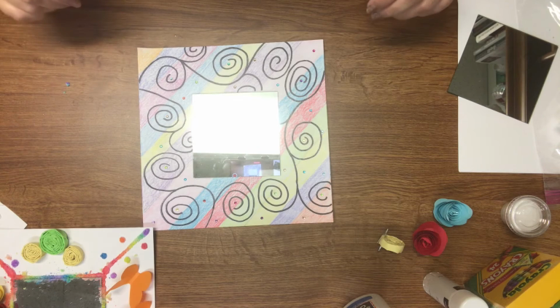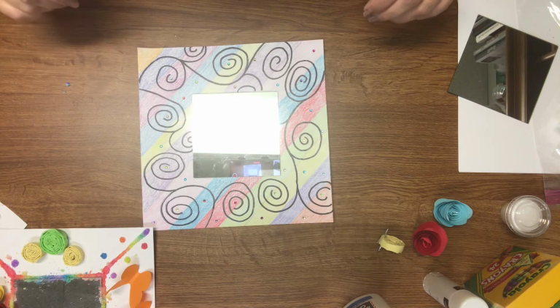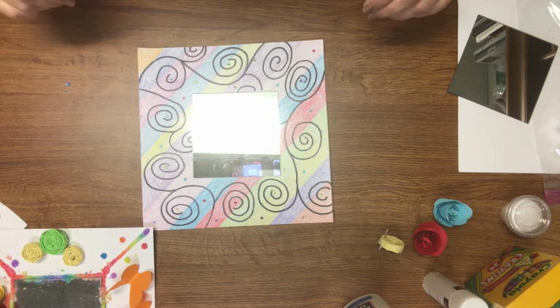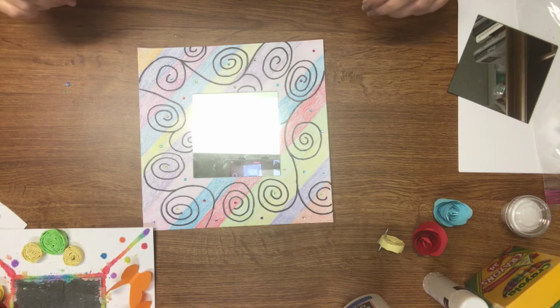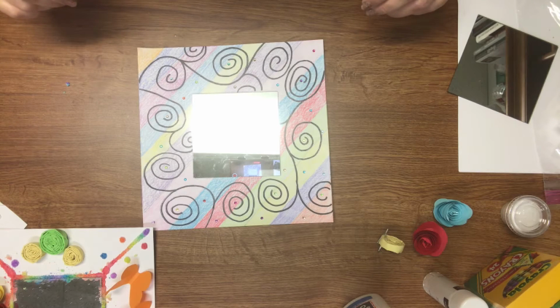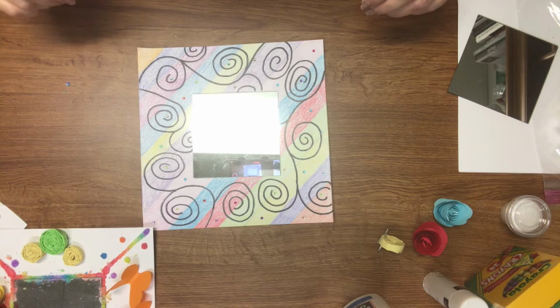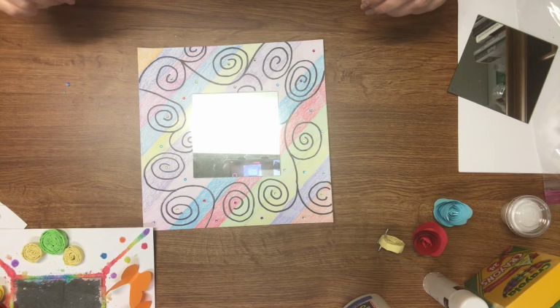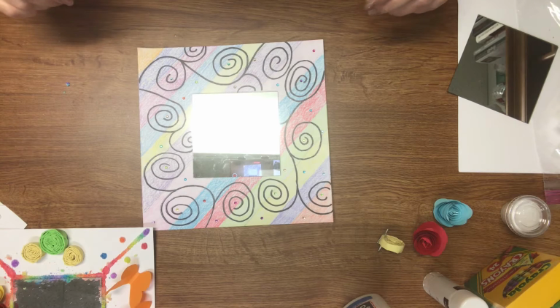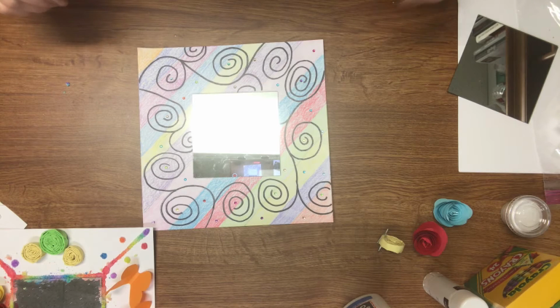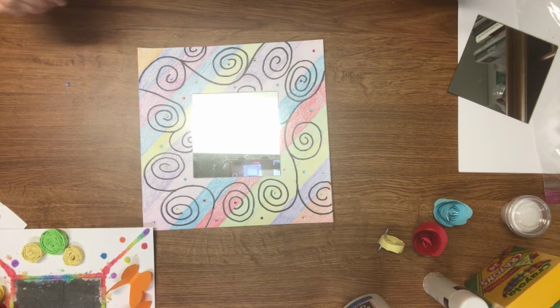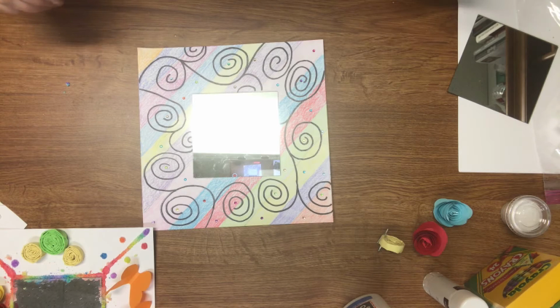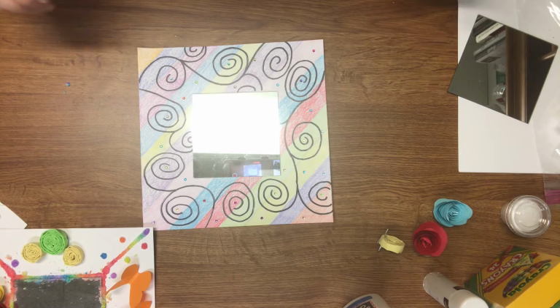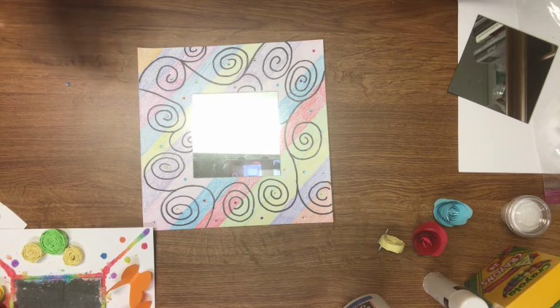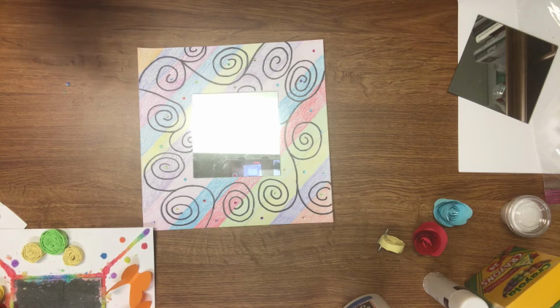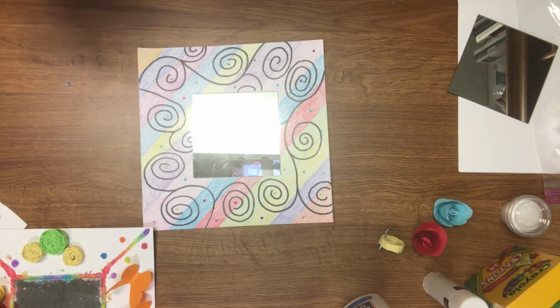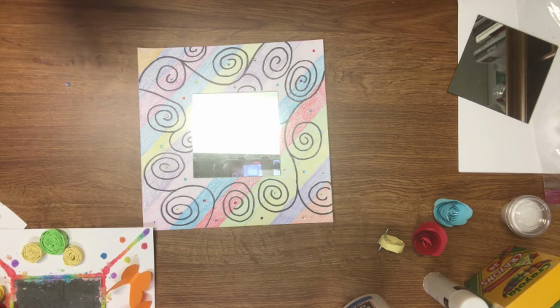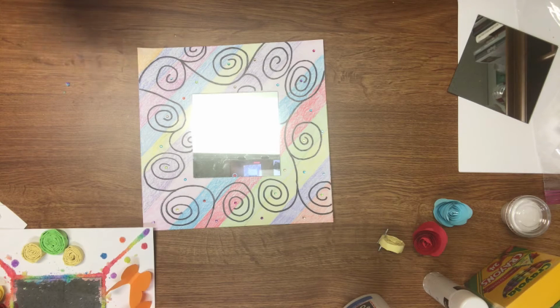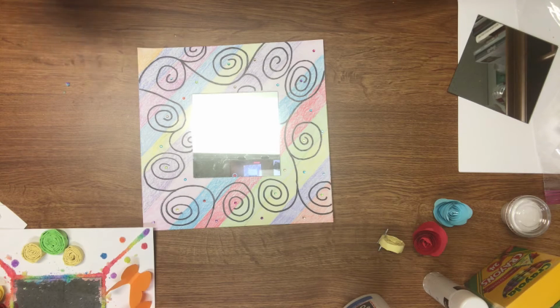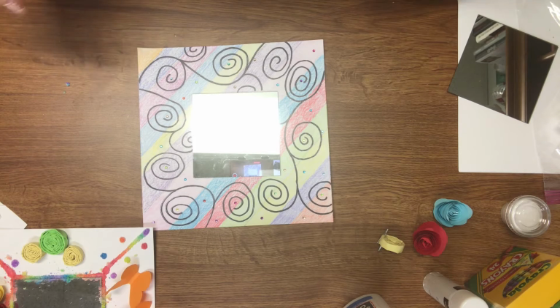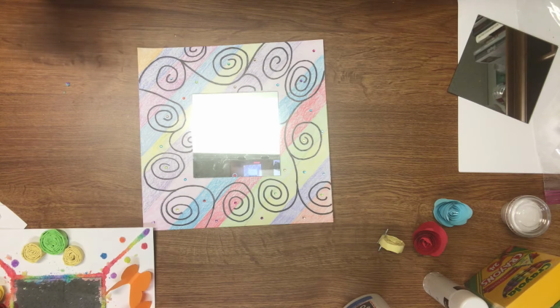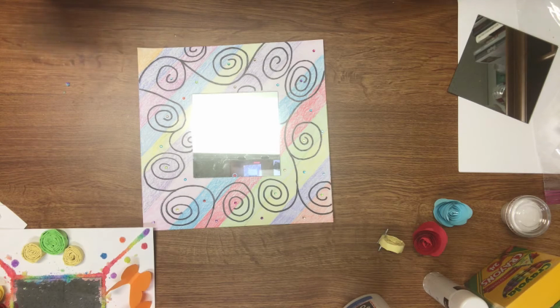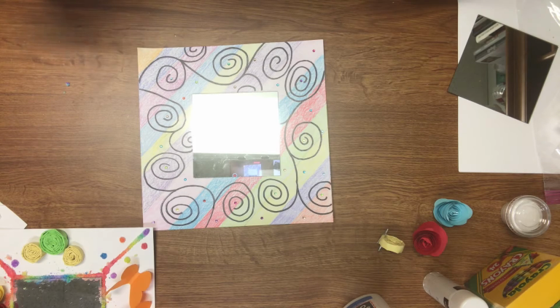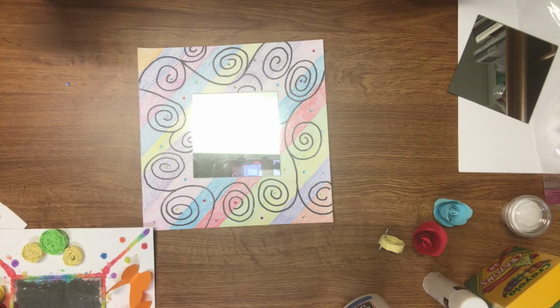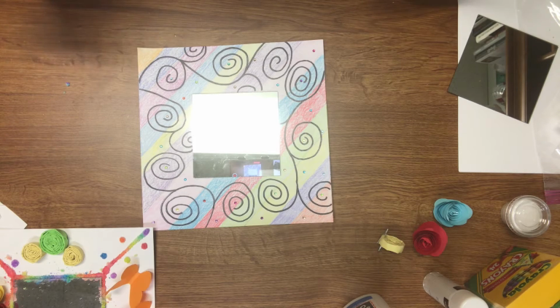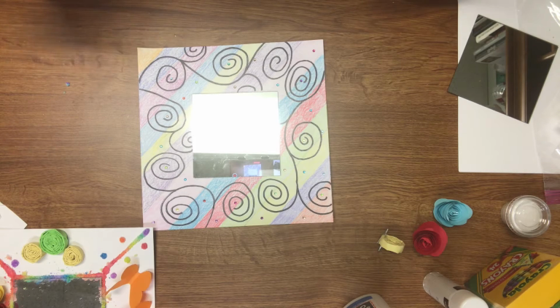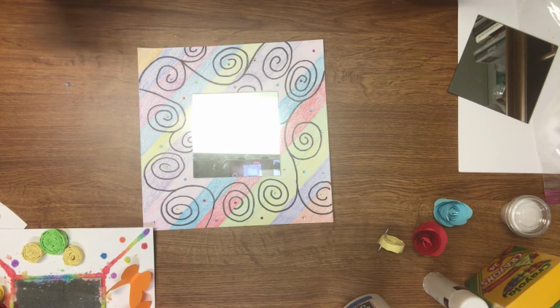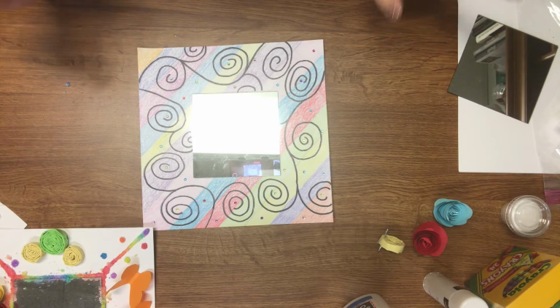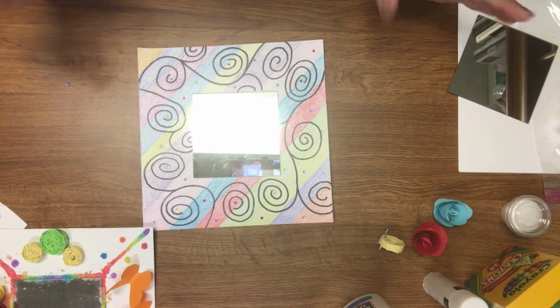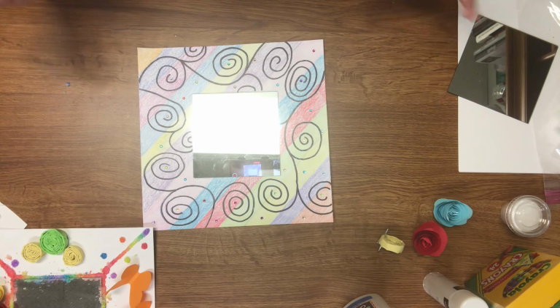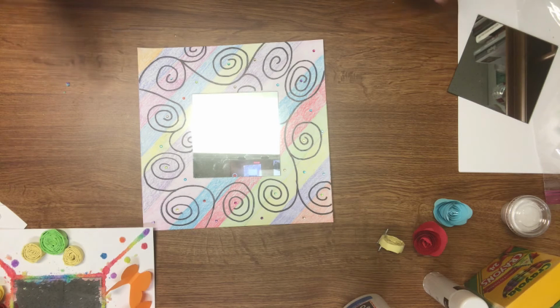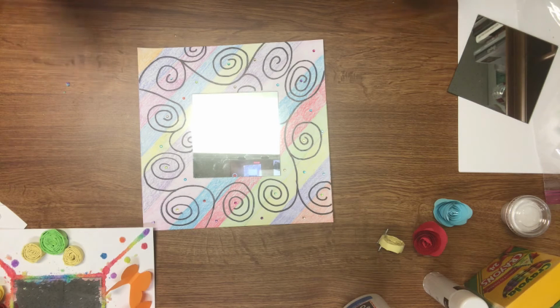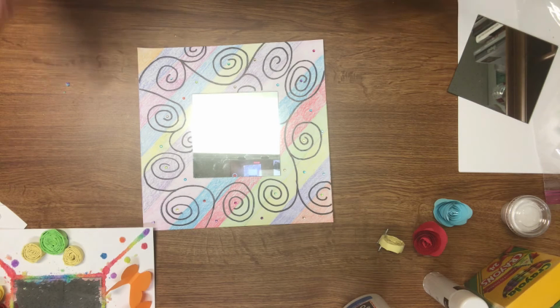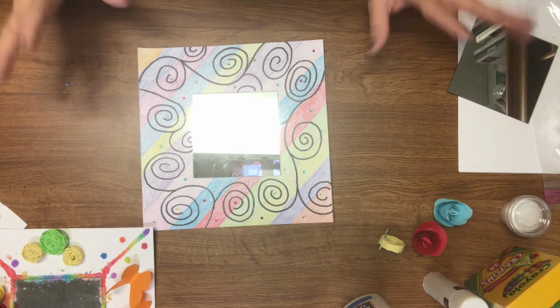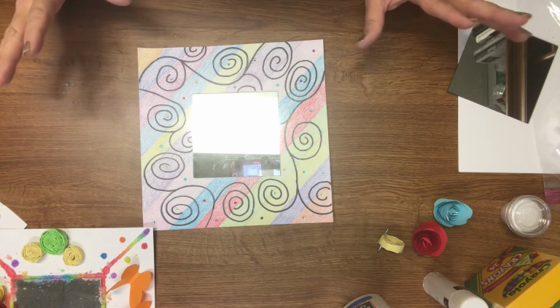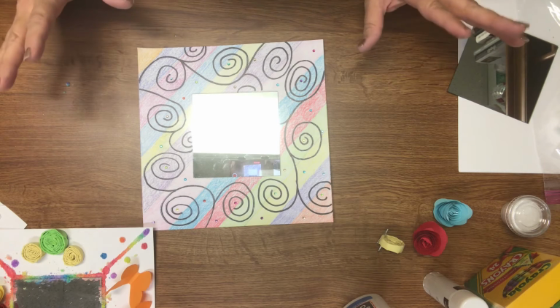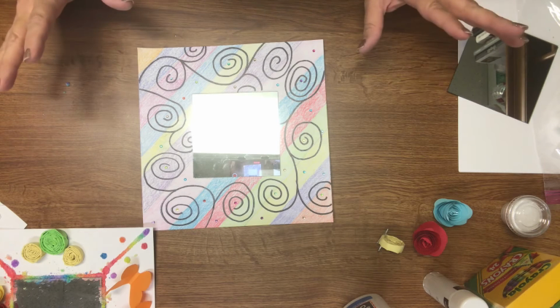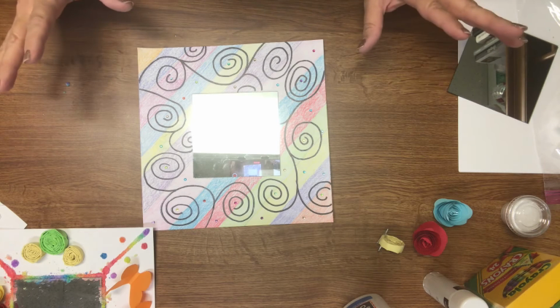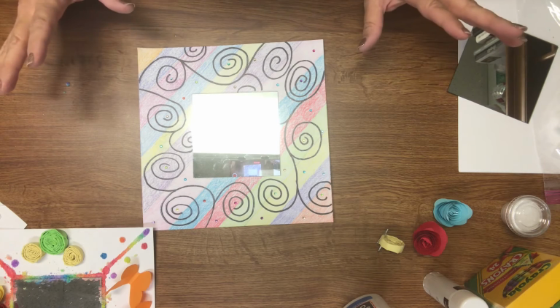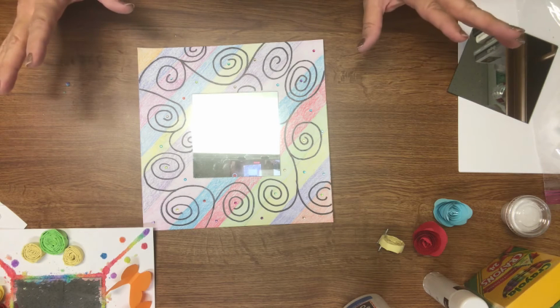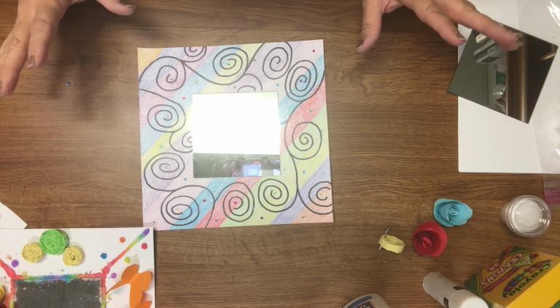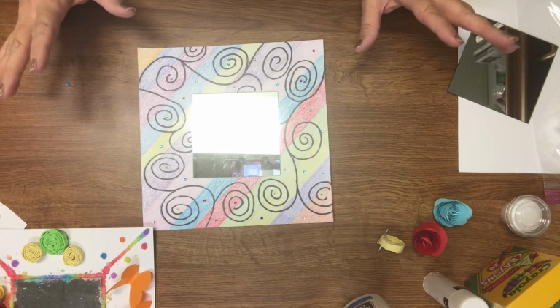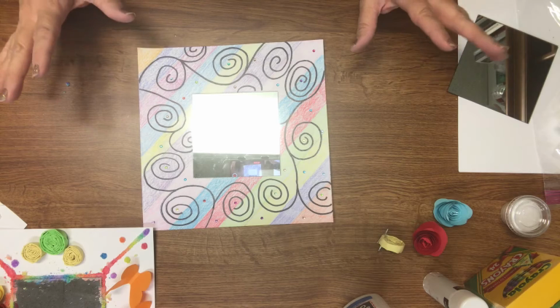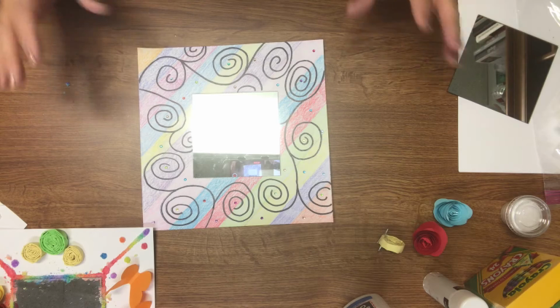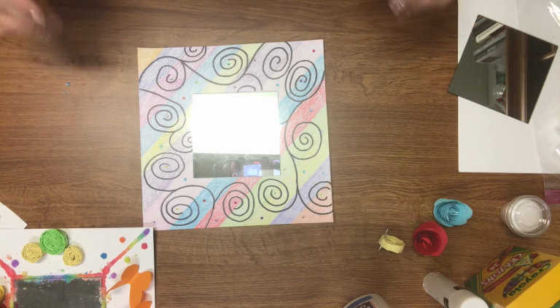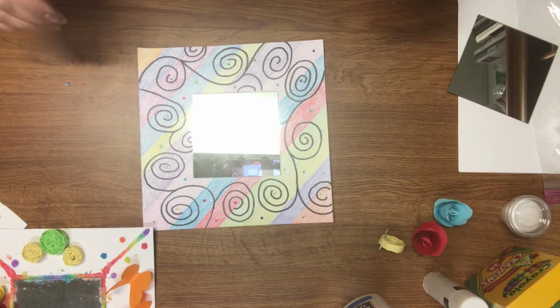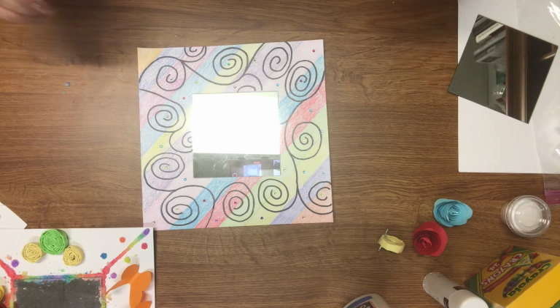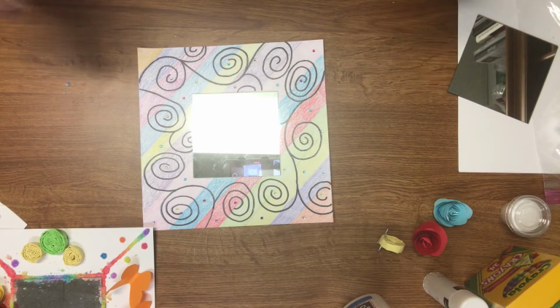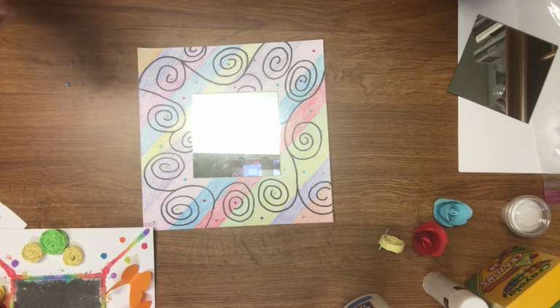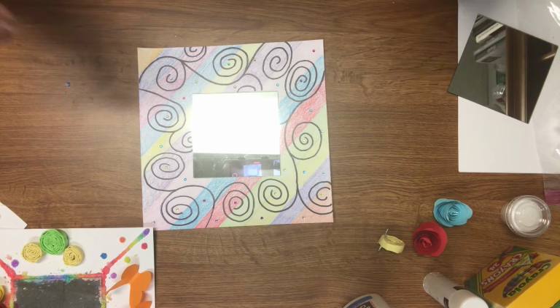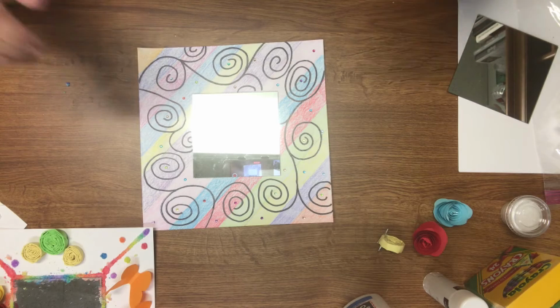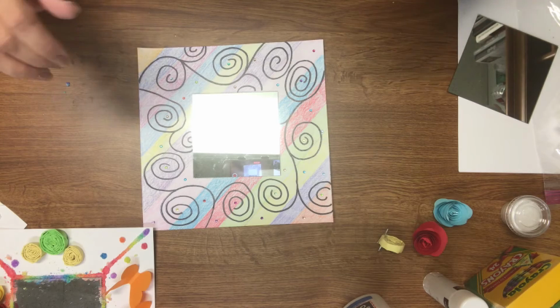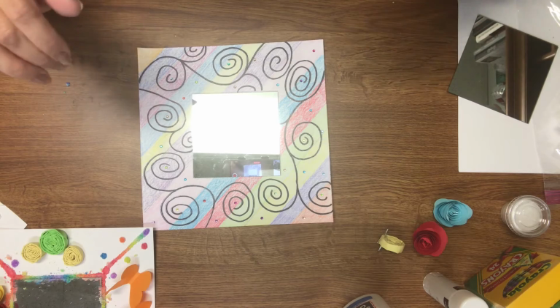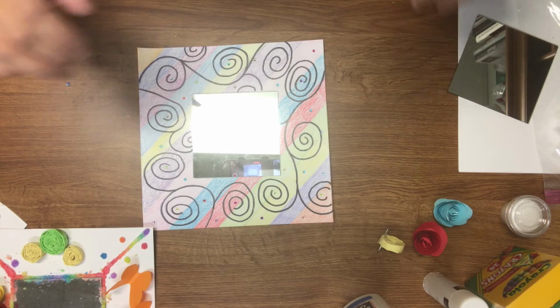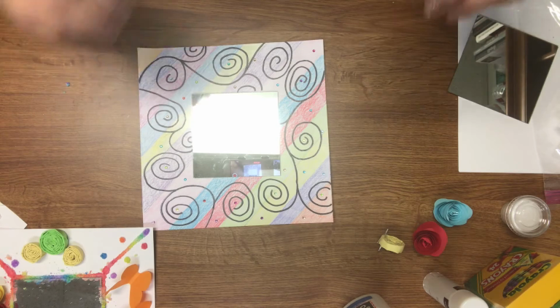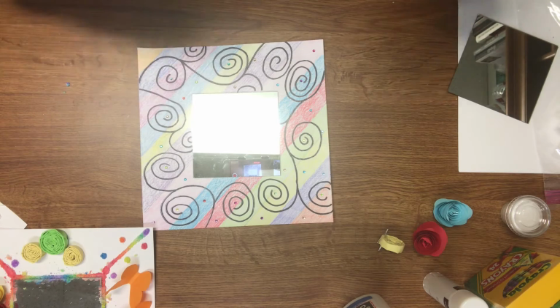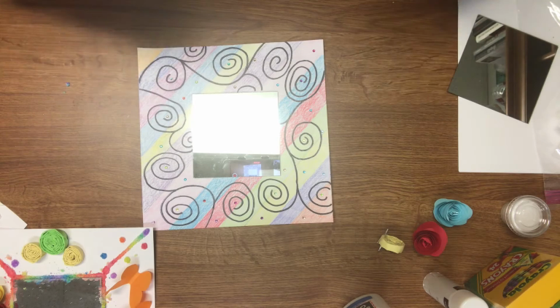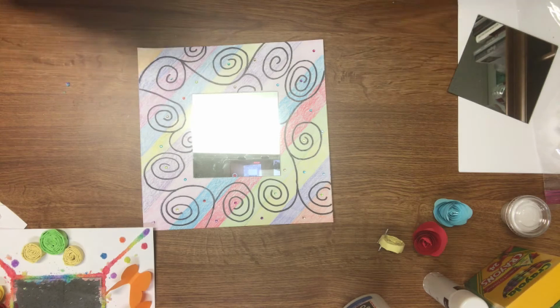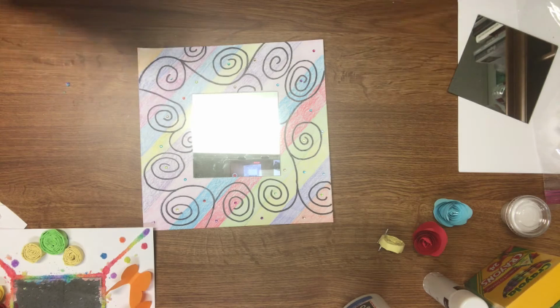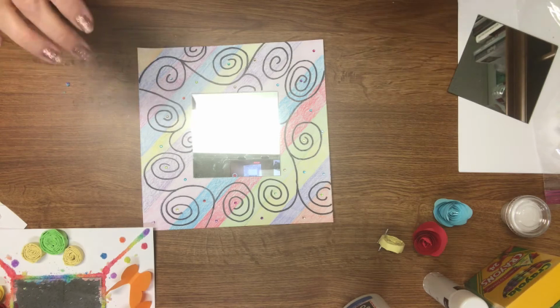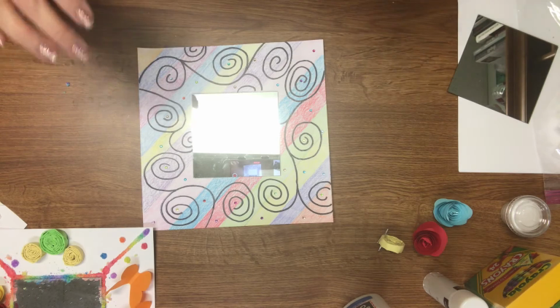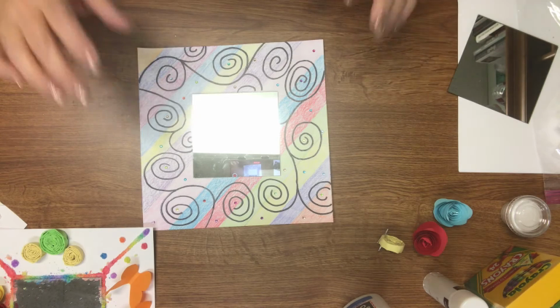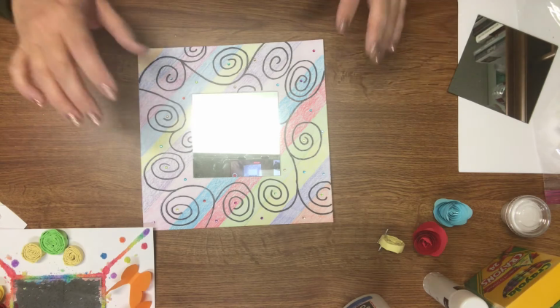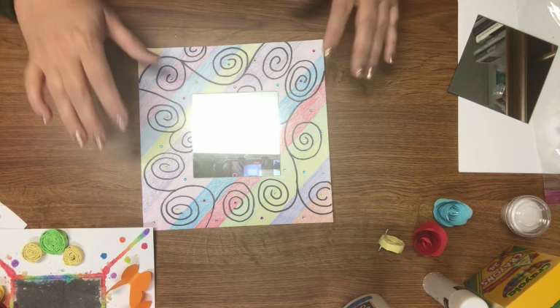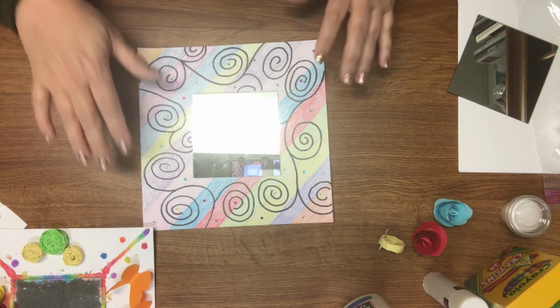Hi guys! So this week you got a kit with some different items in it and I wanted to show you what you can do with these items.